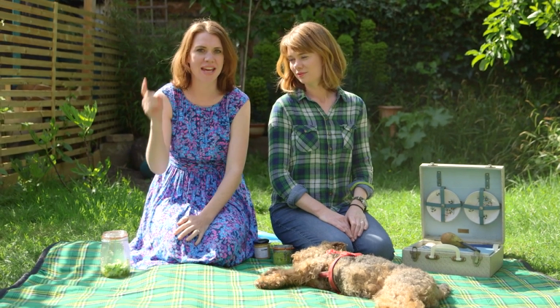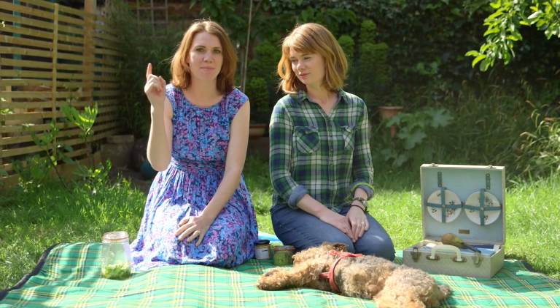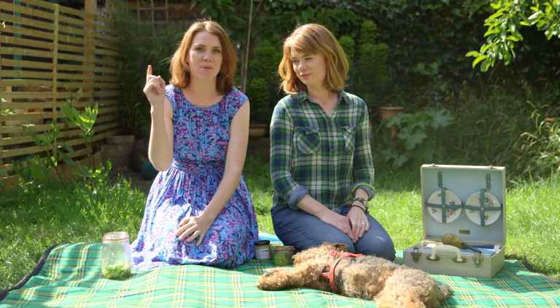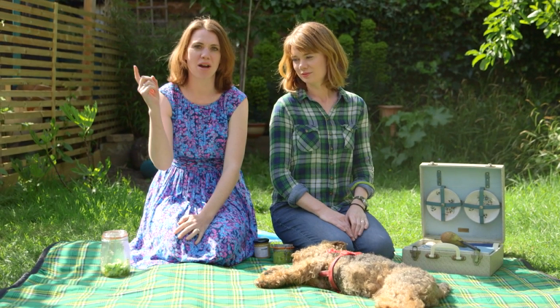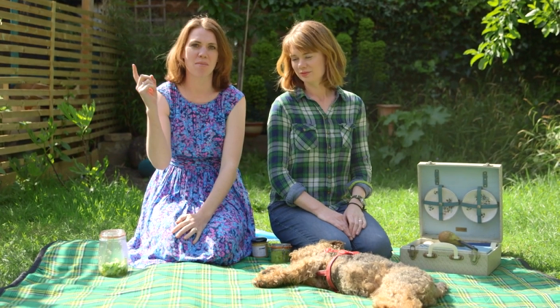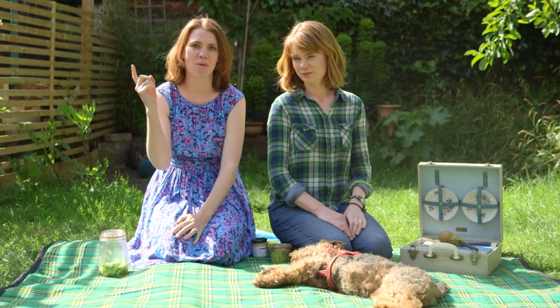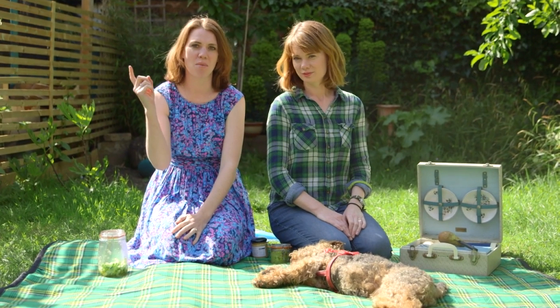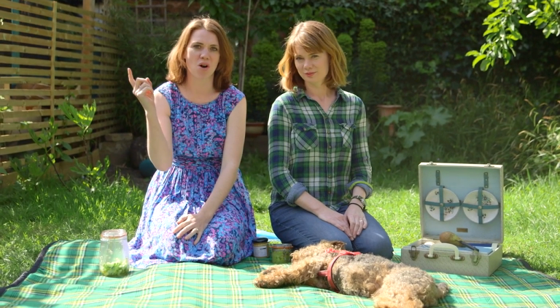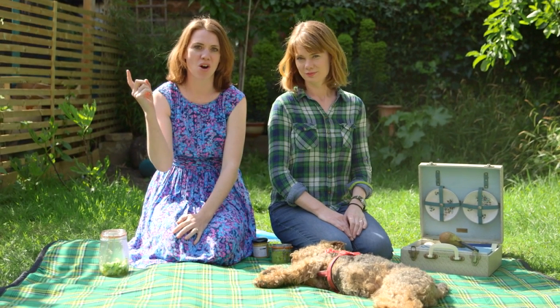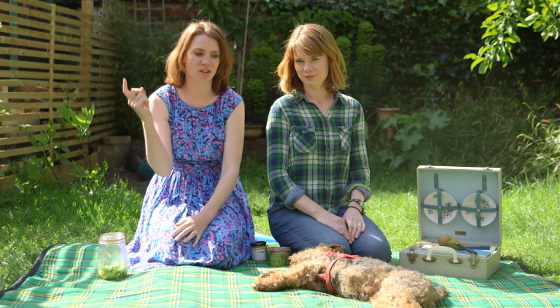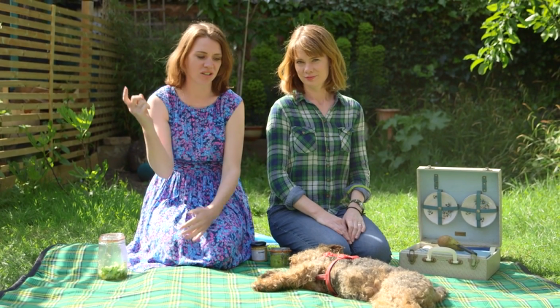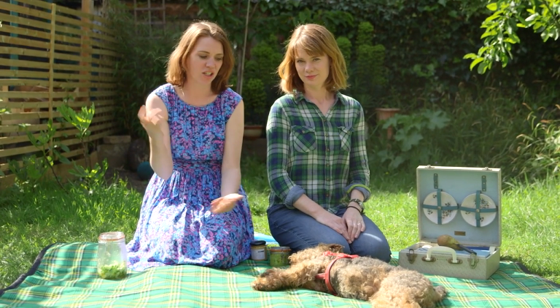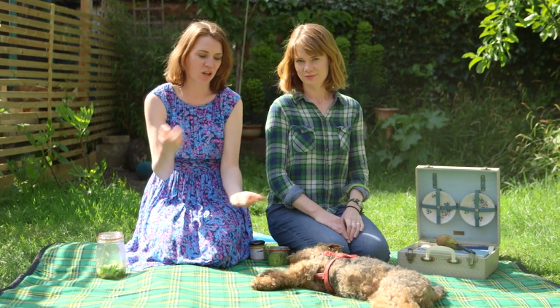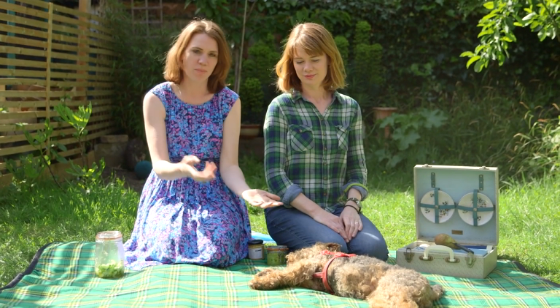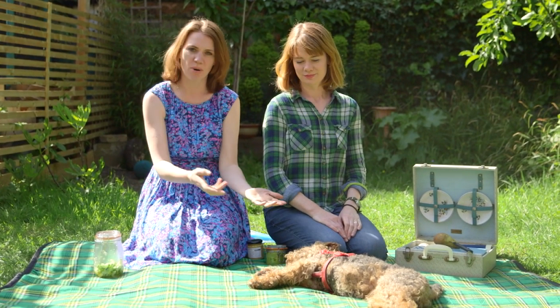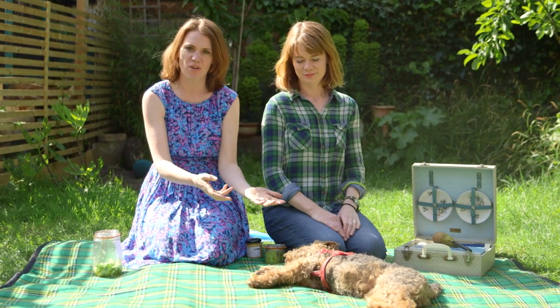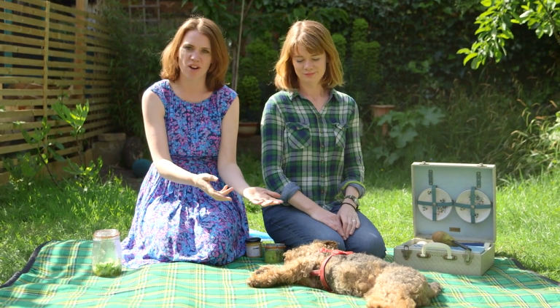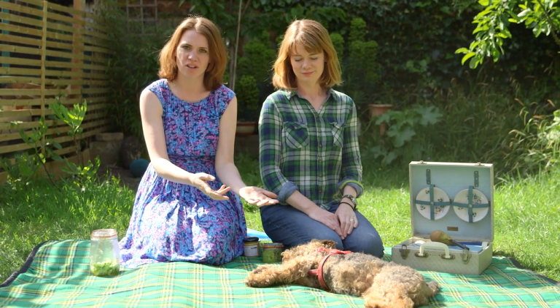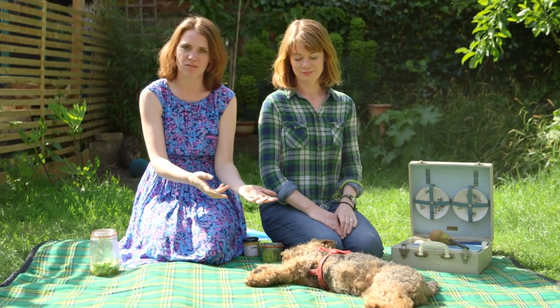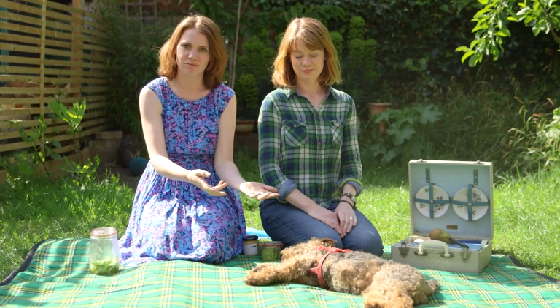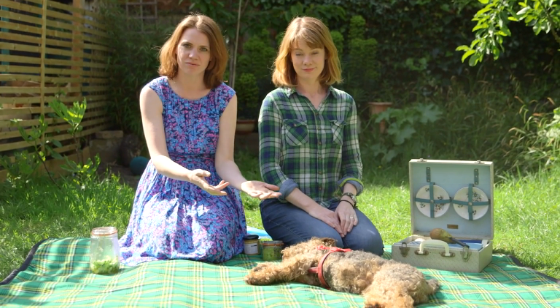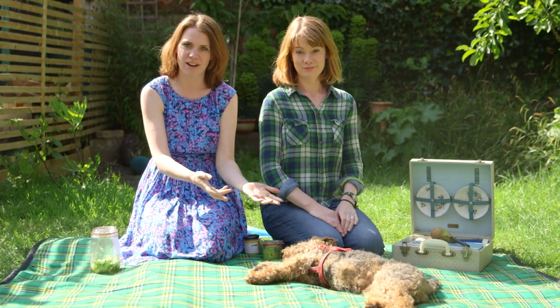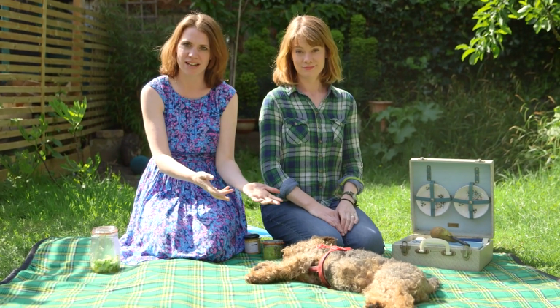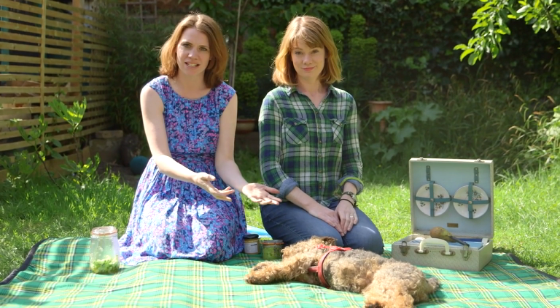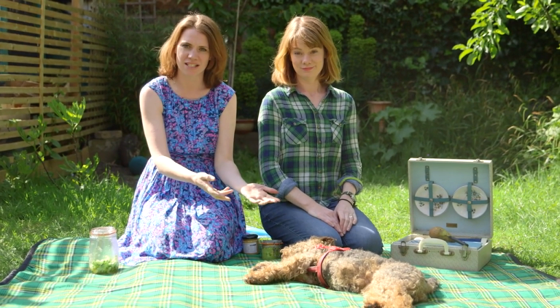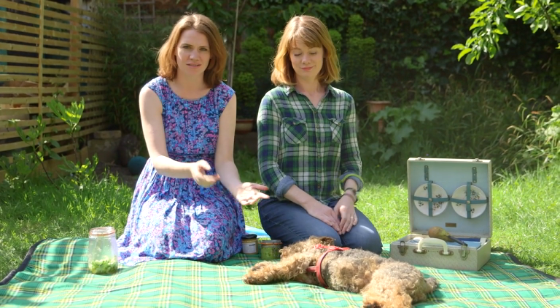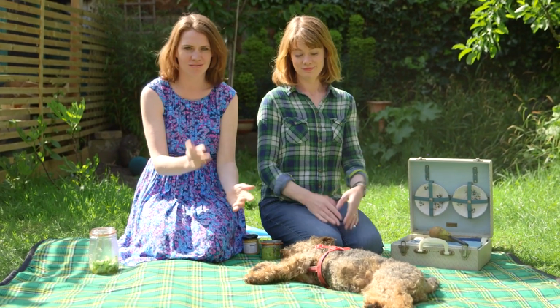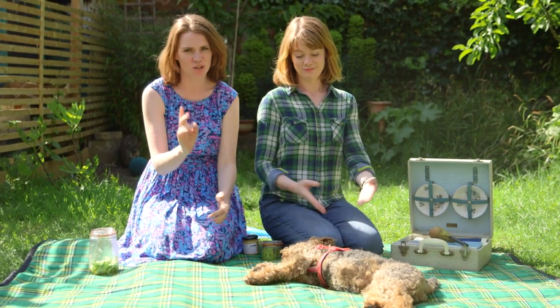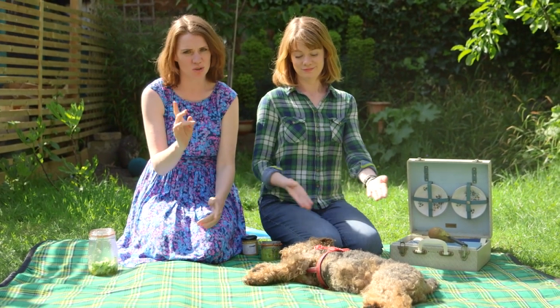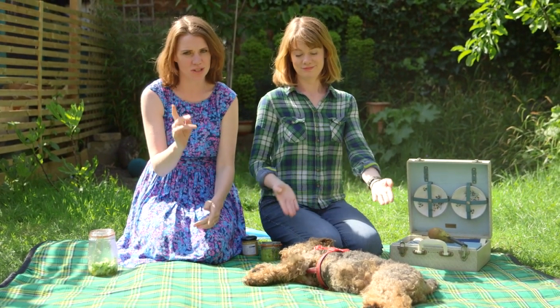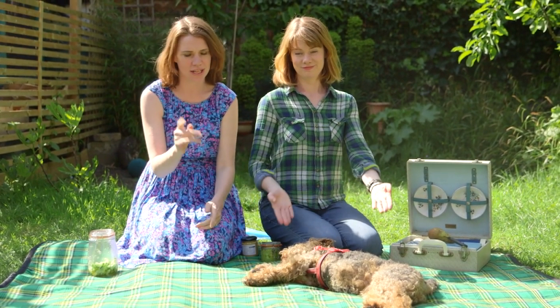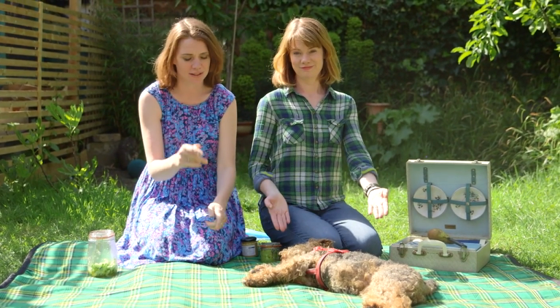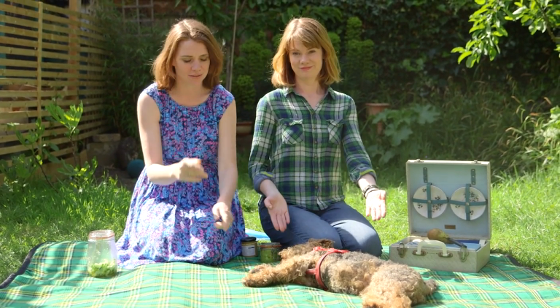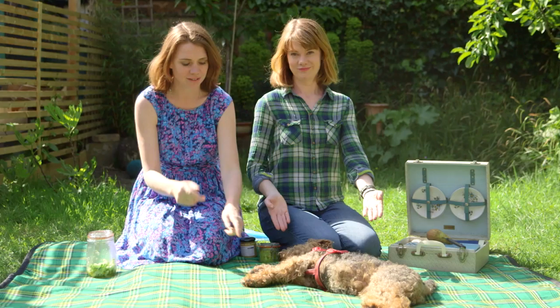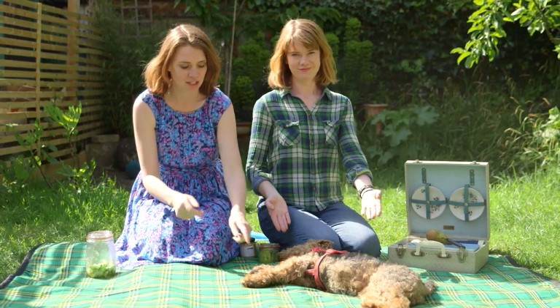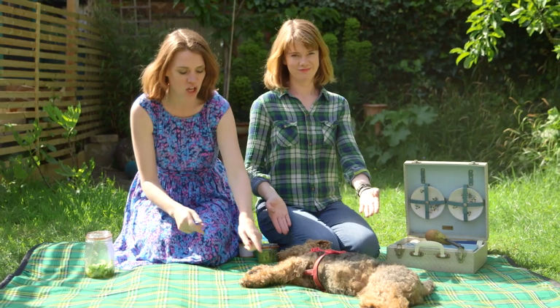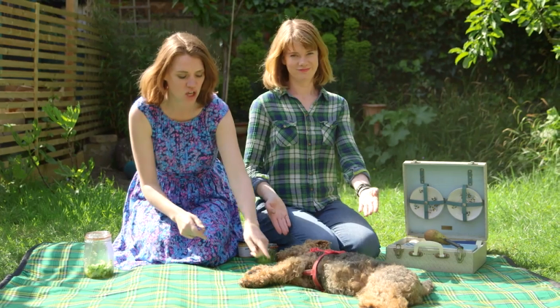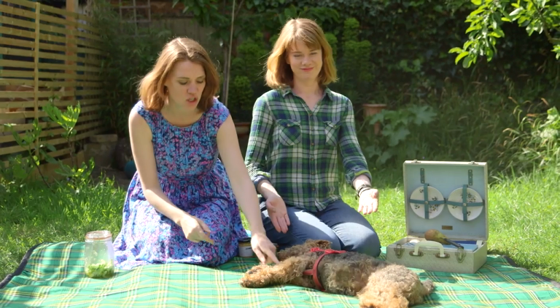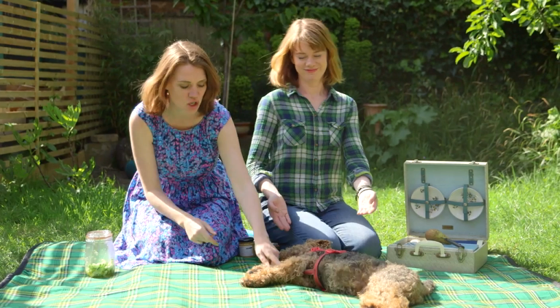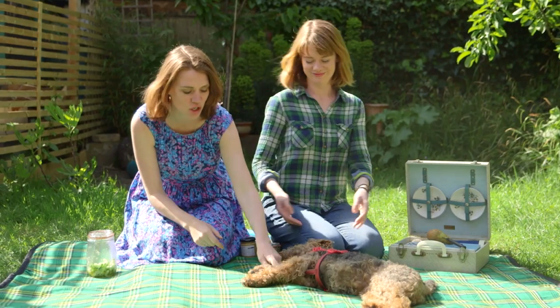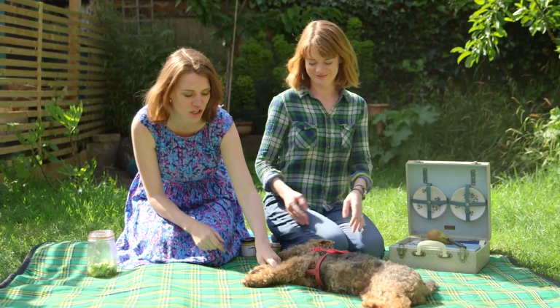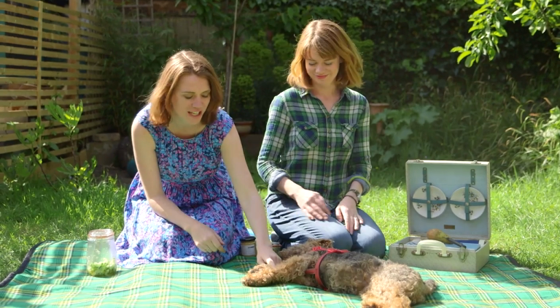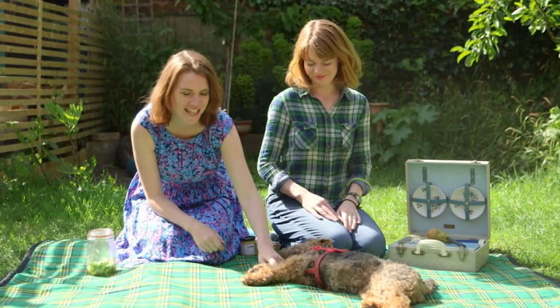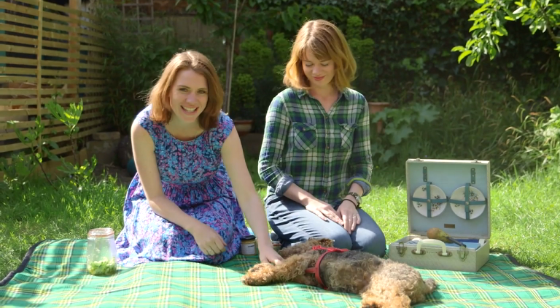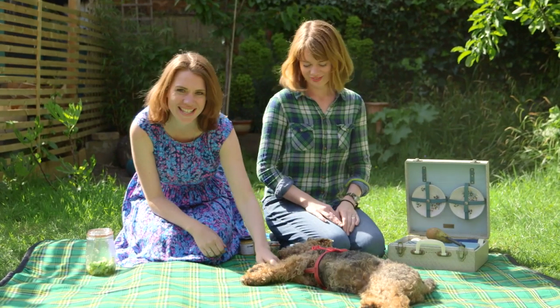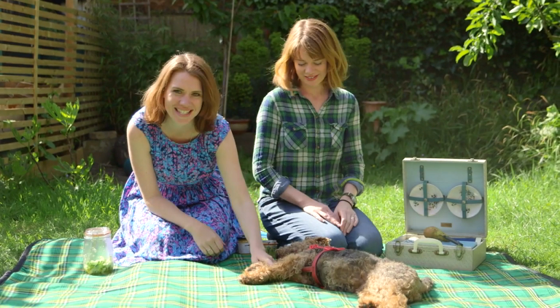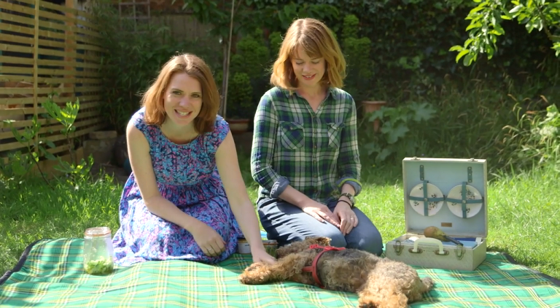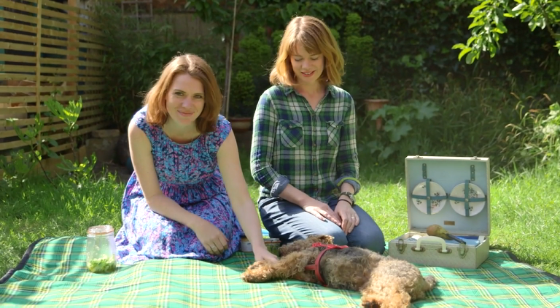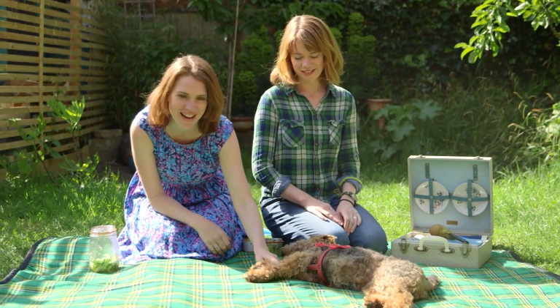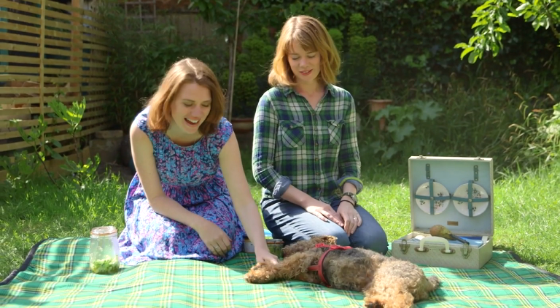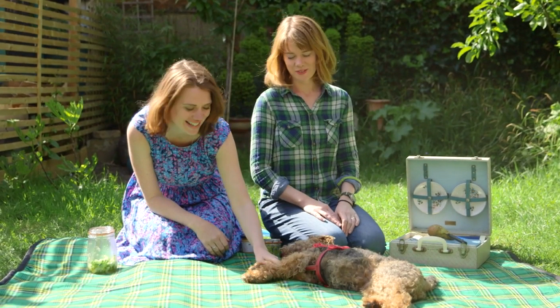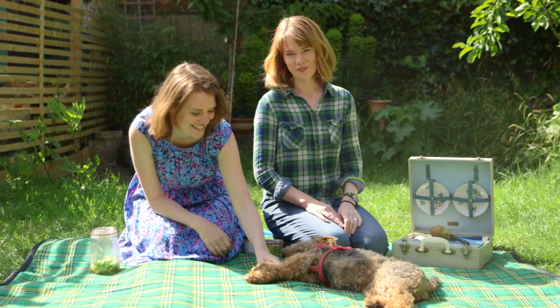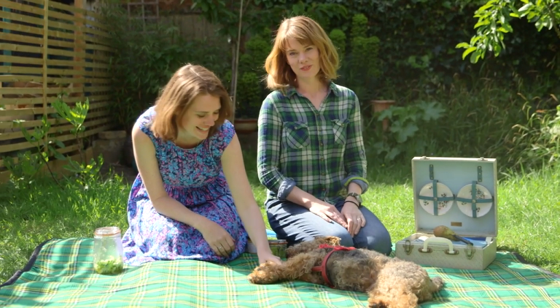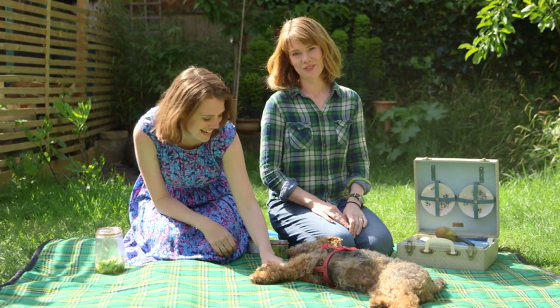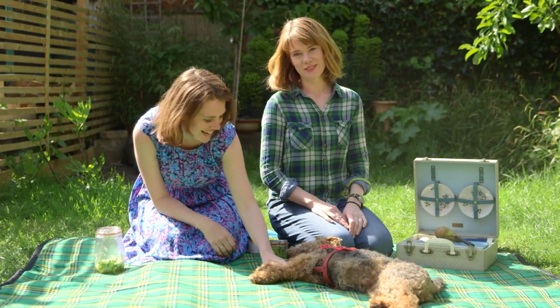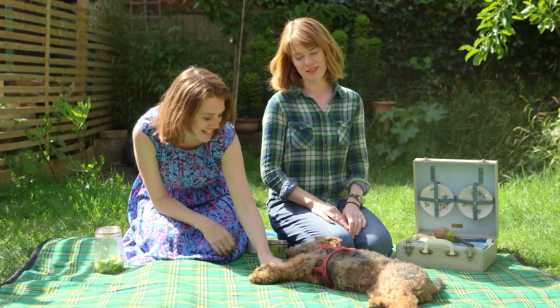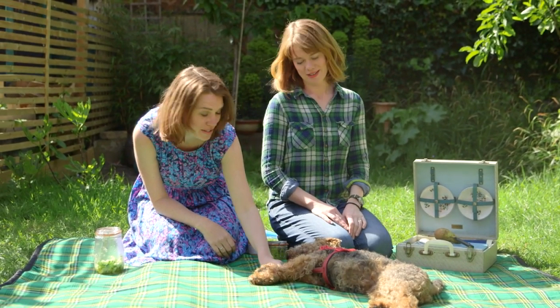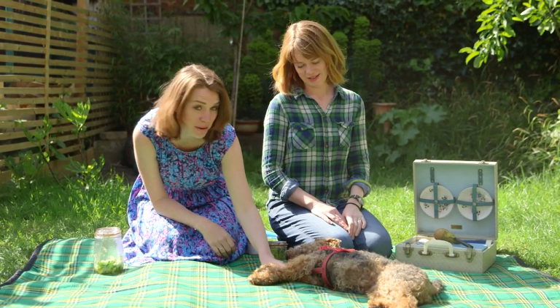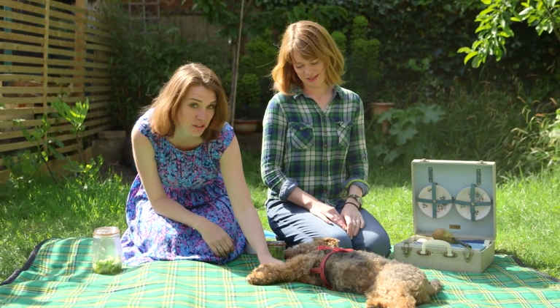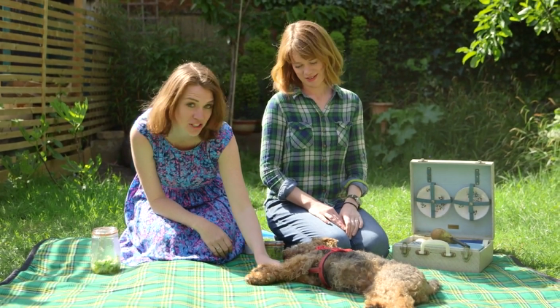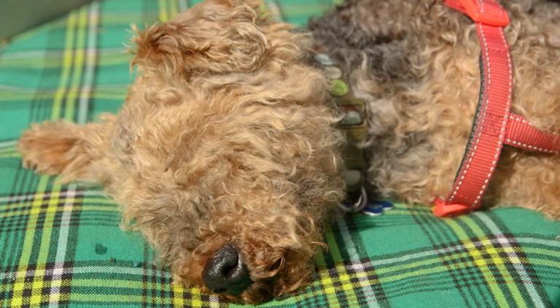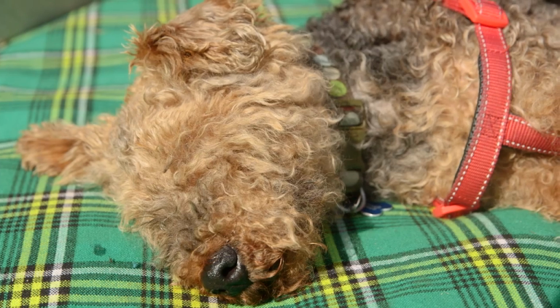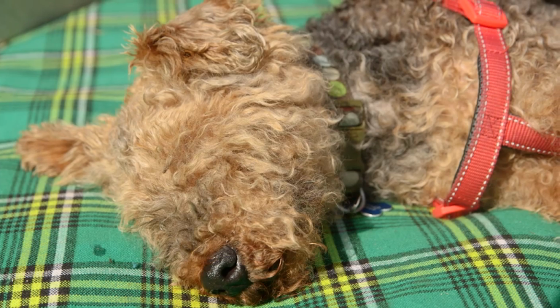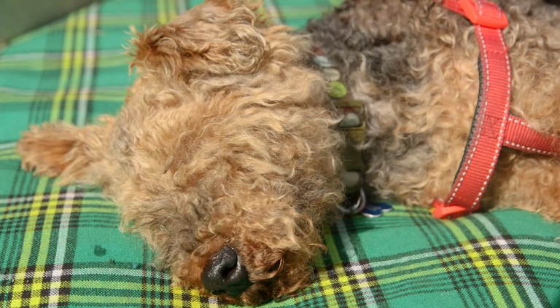Tip number one: borrow, rent, not steal, a dog. This is Max, he's a Welsh Terrier.